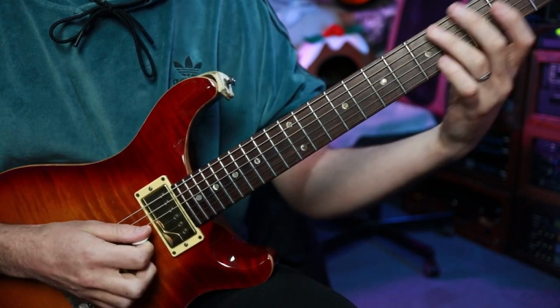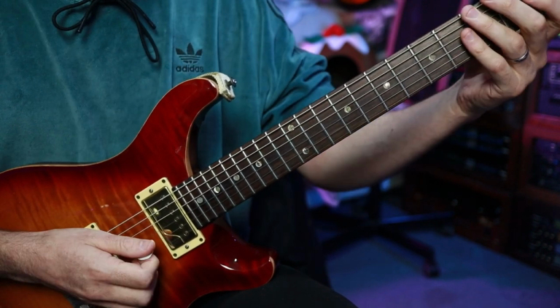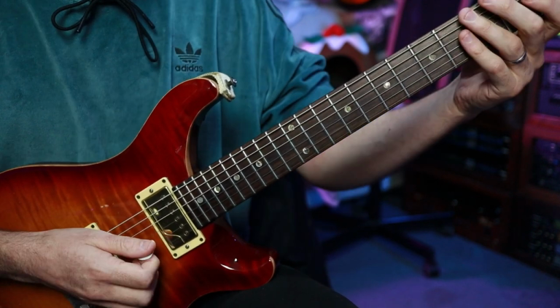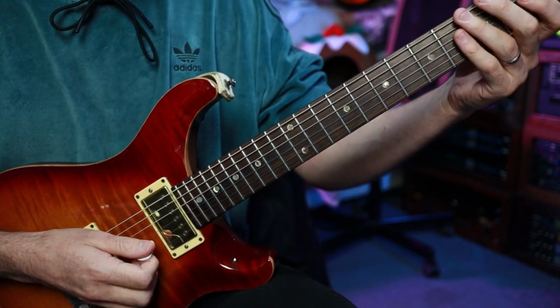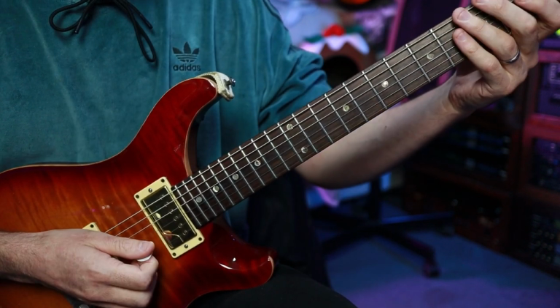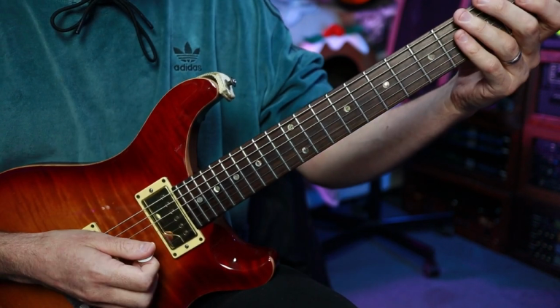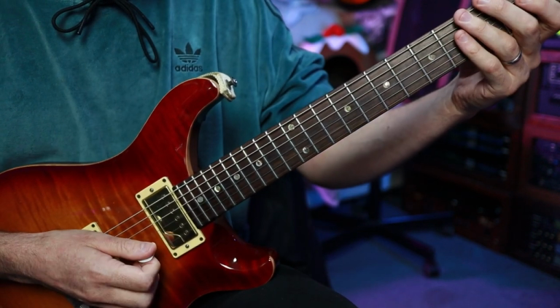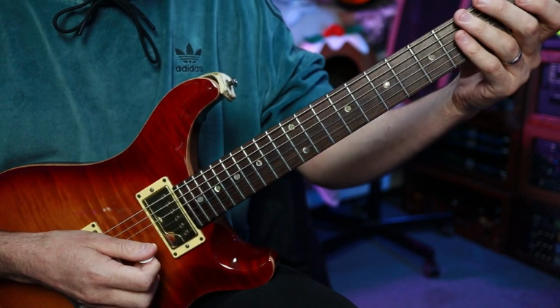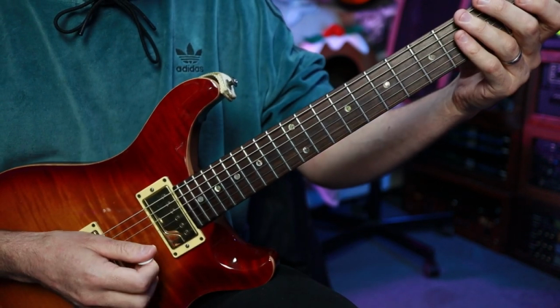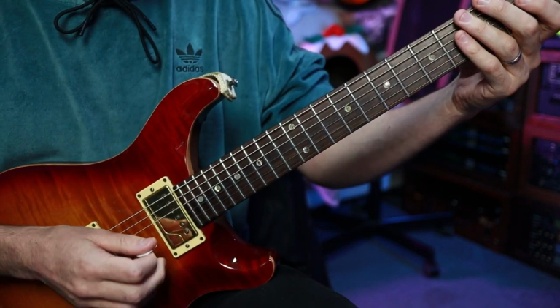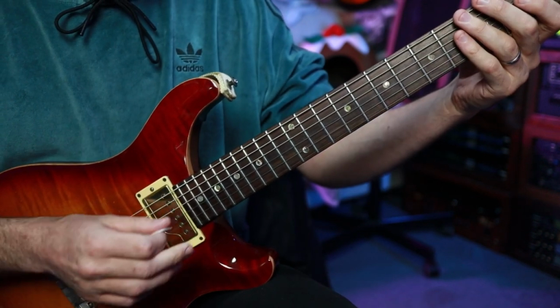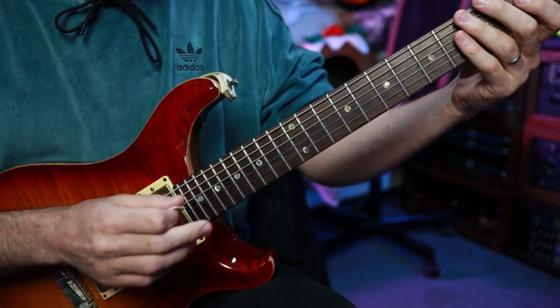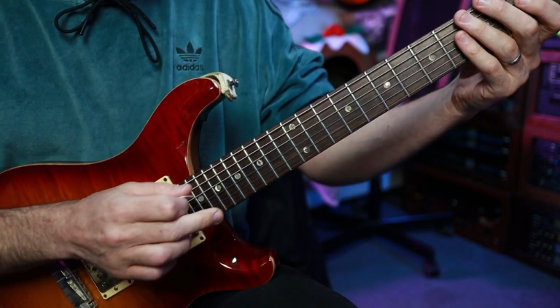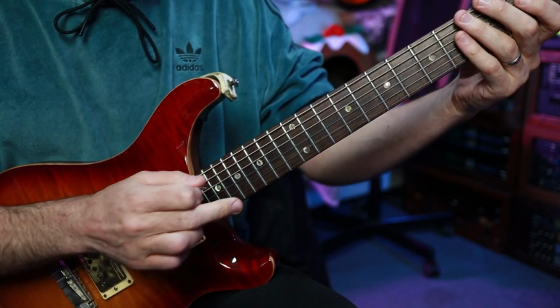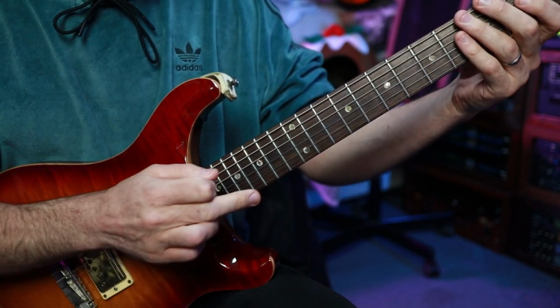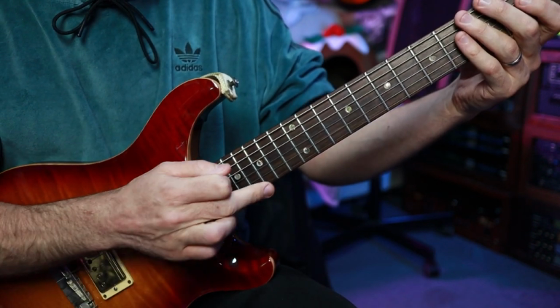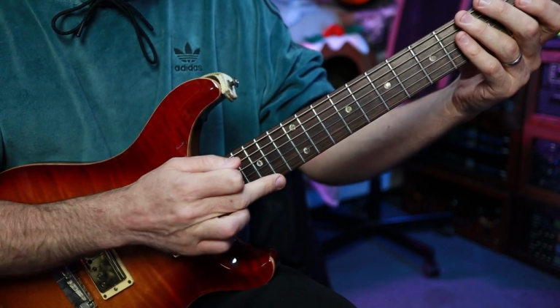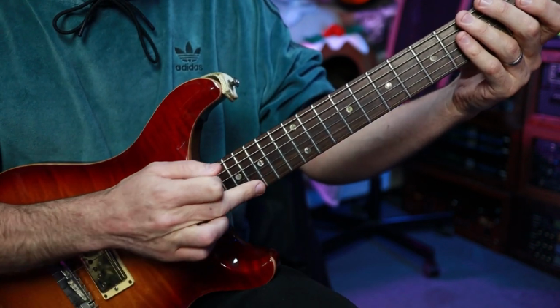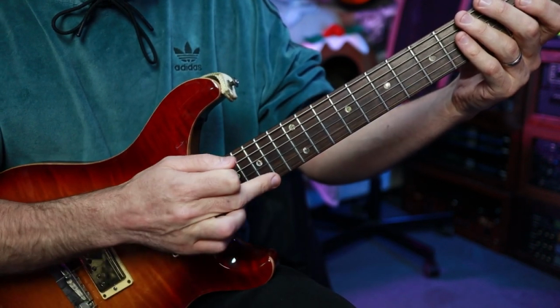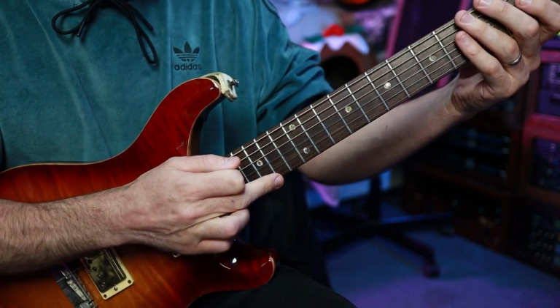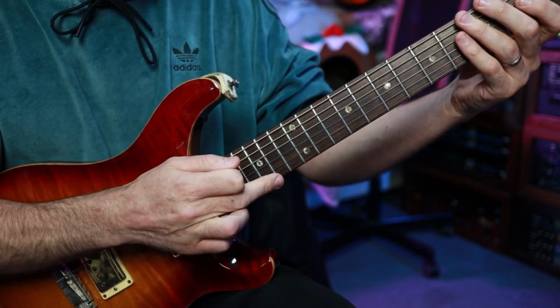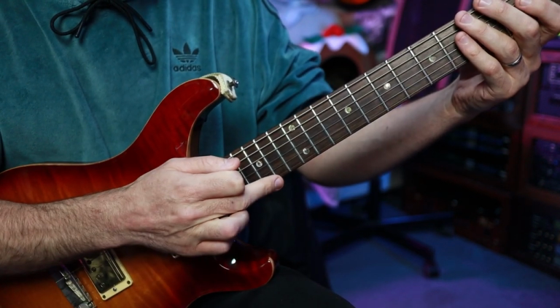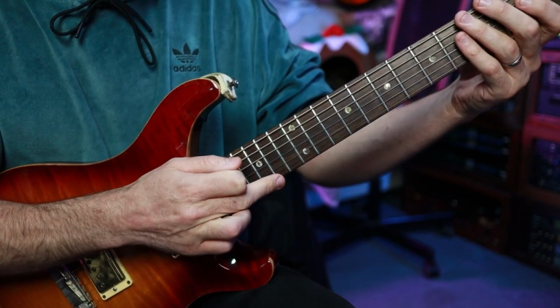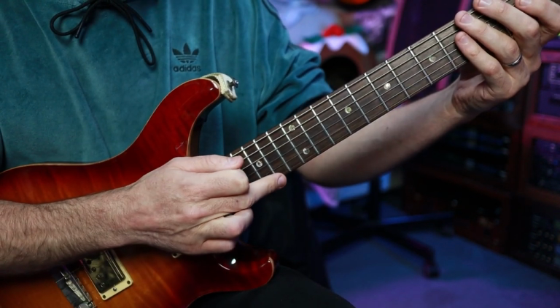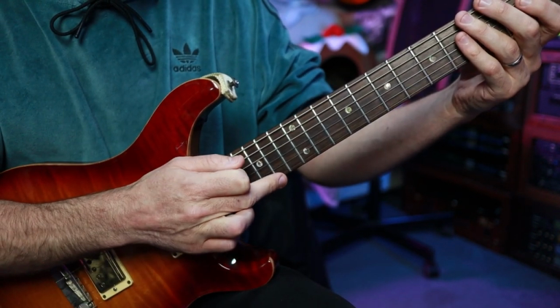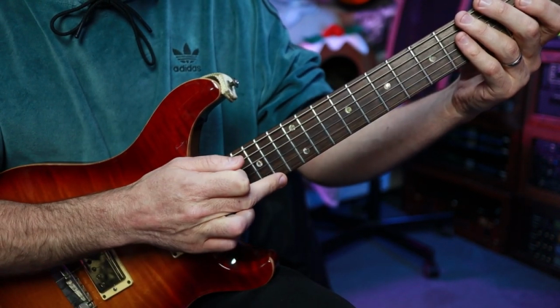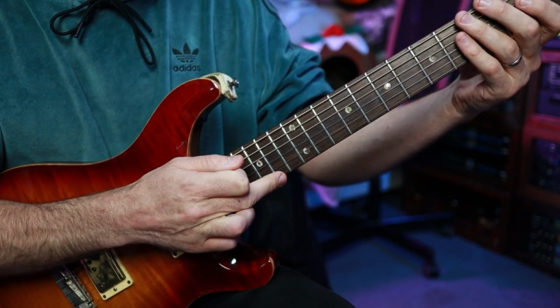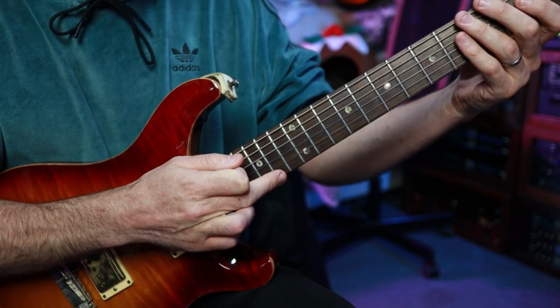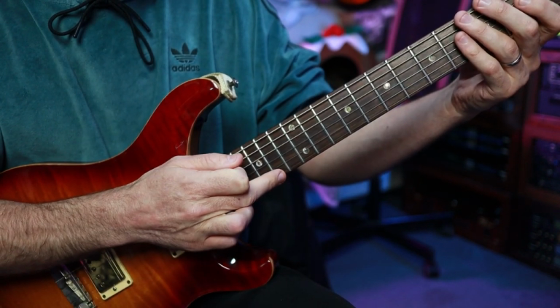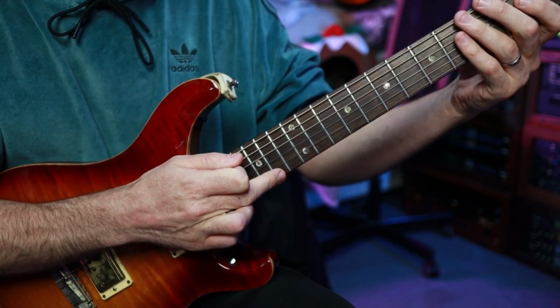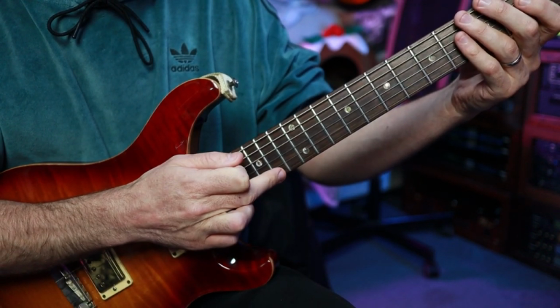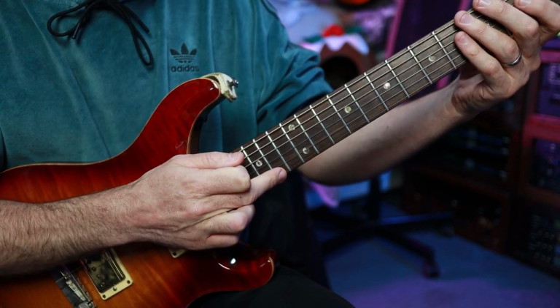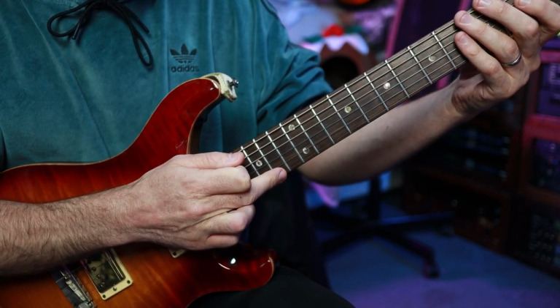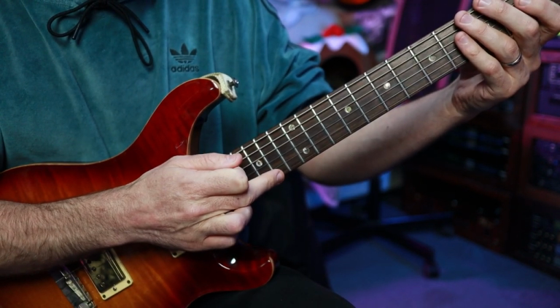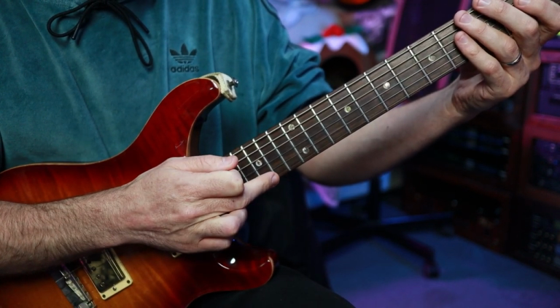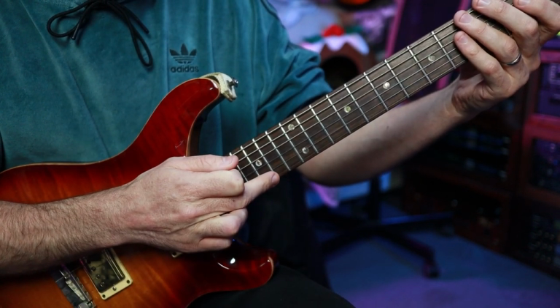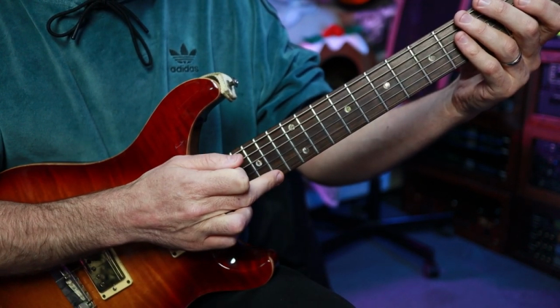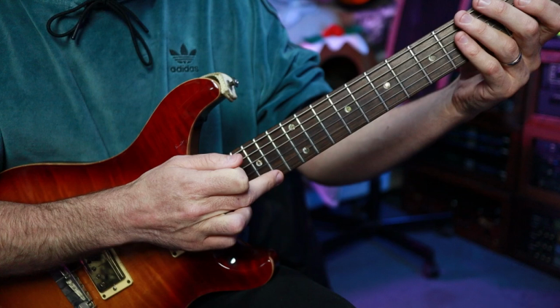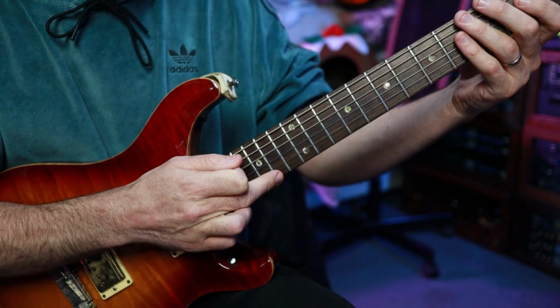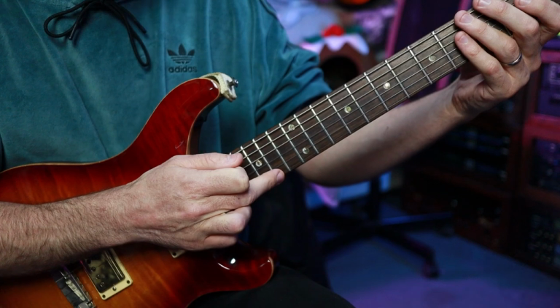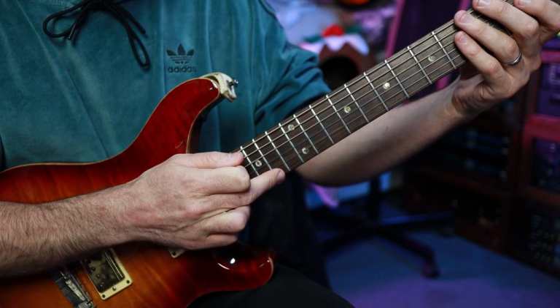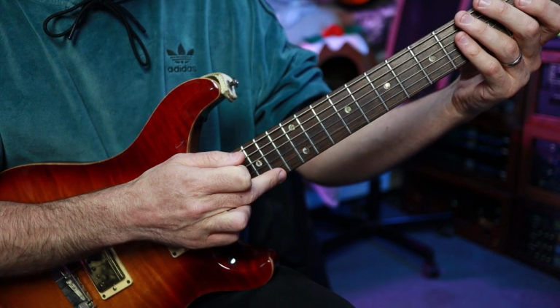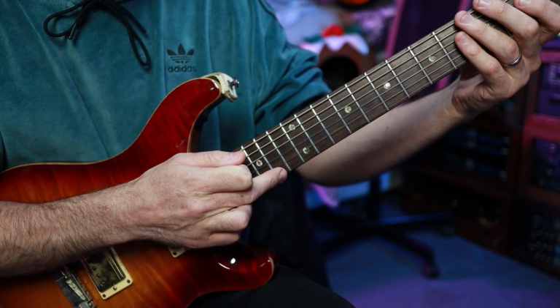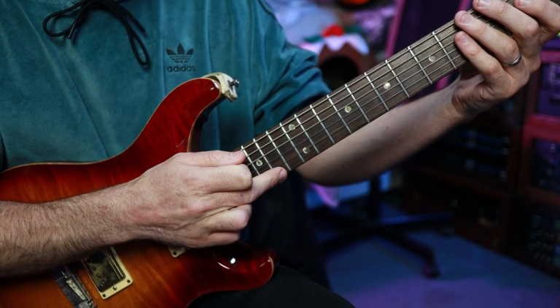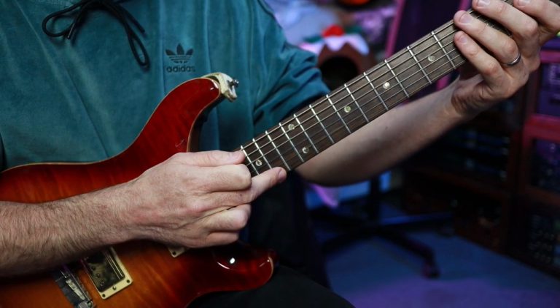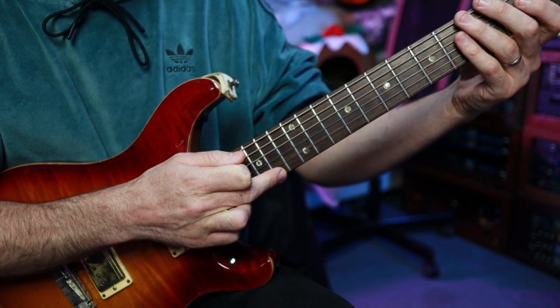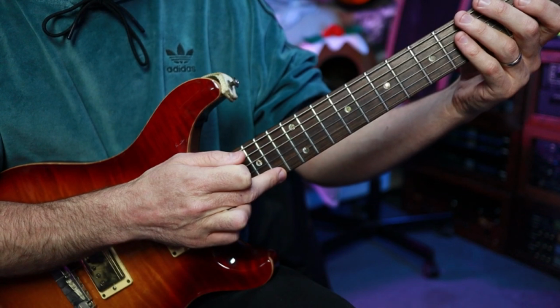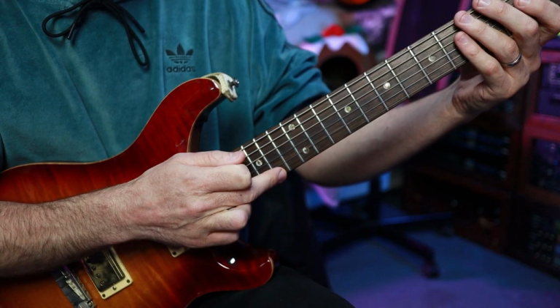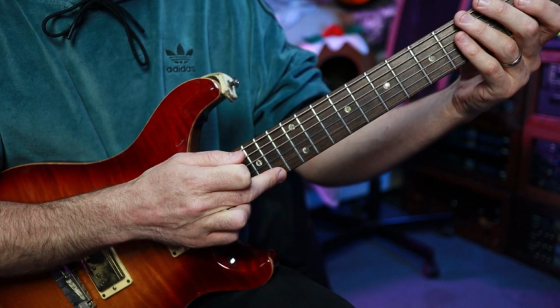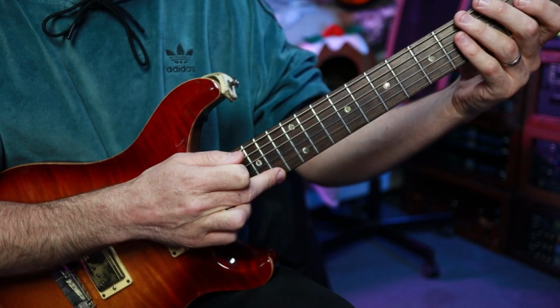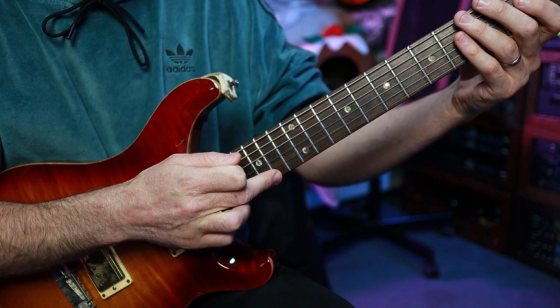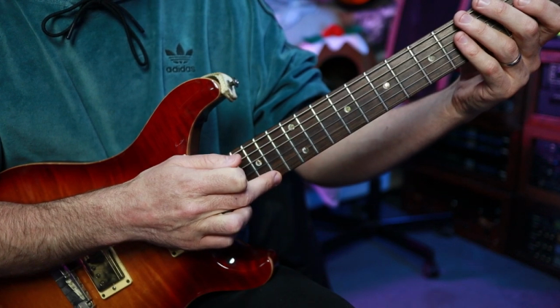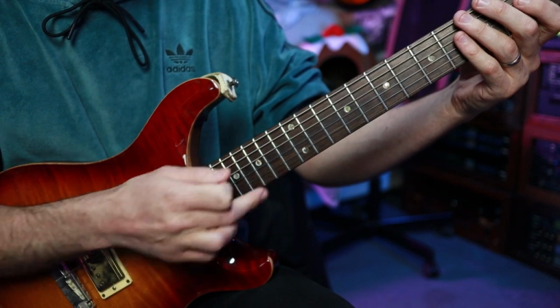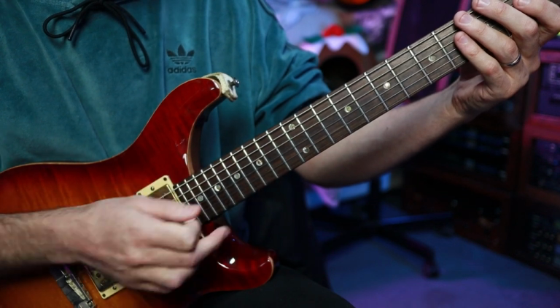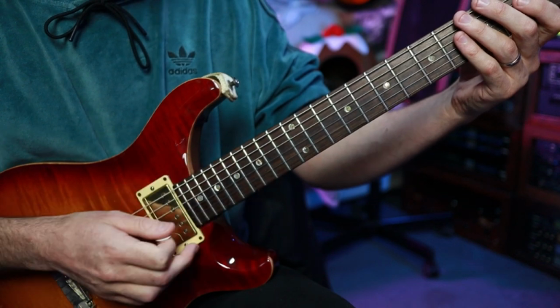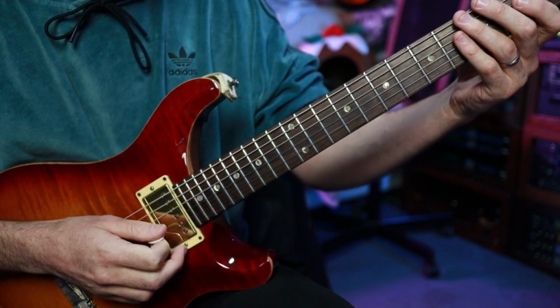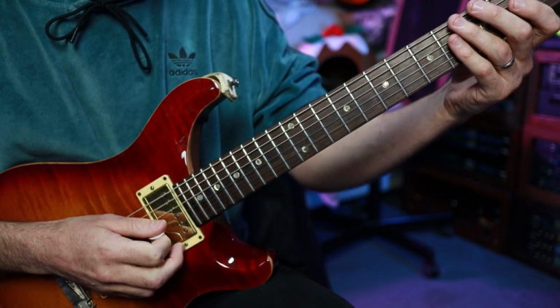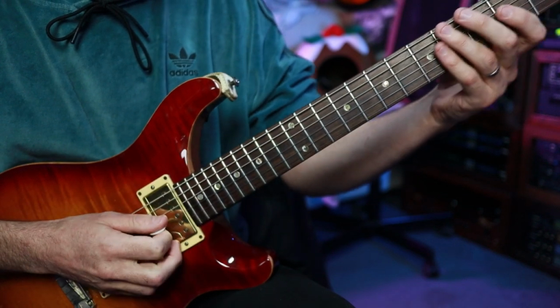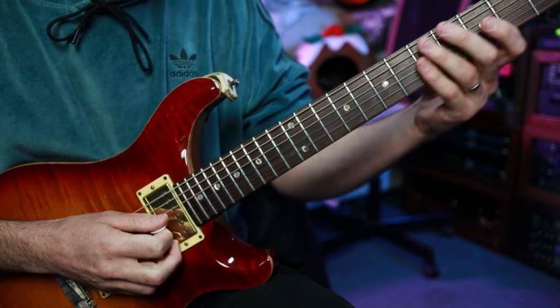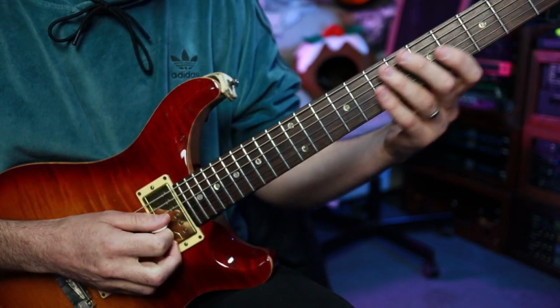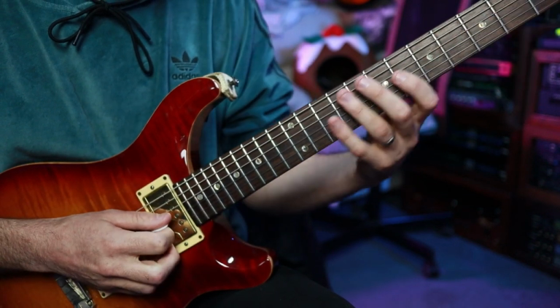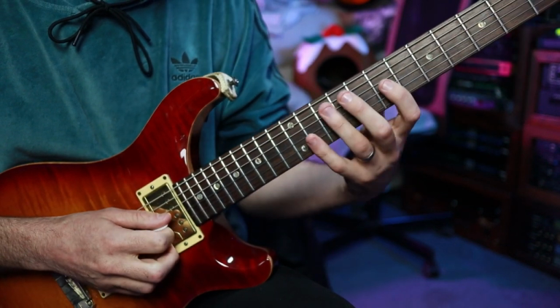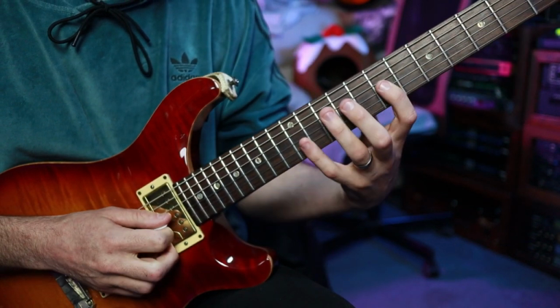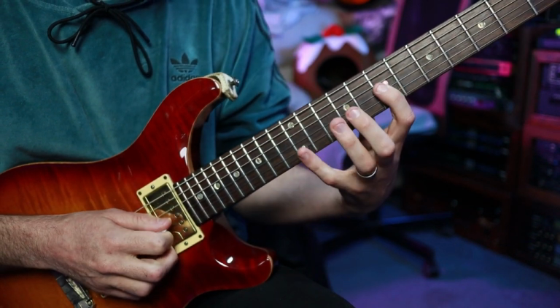Another variation is to add a tap and slide. We're going to hit F sharp and G — the ninth and then the minor third on the top.